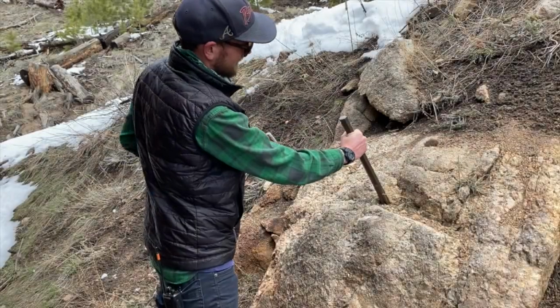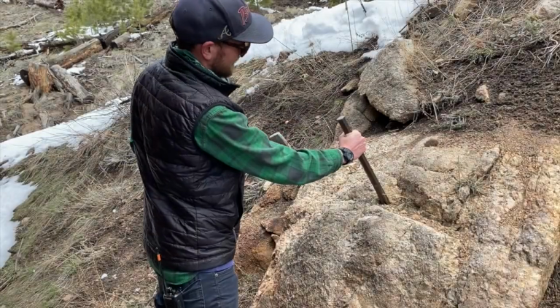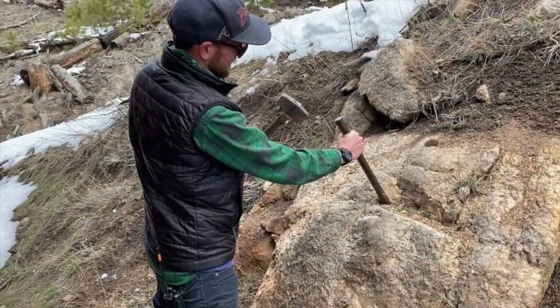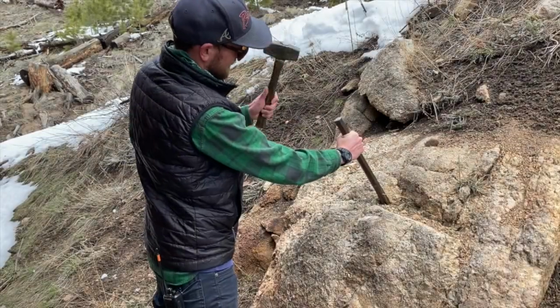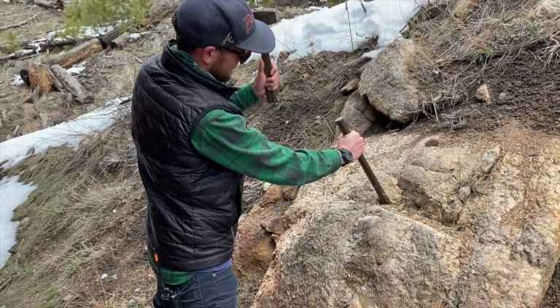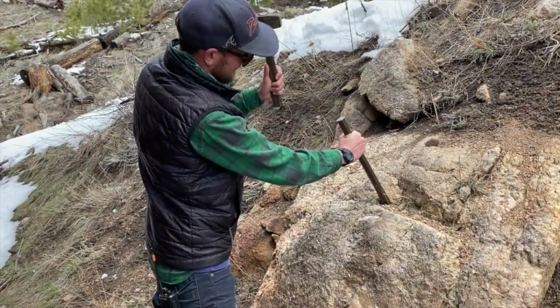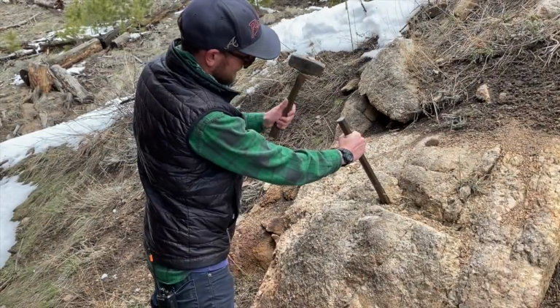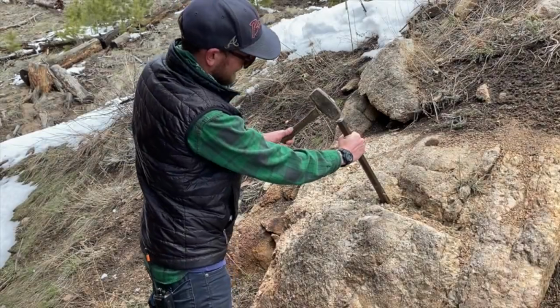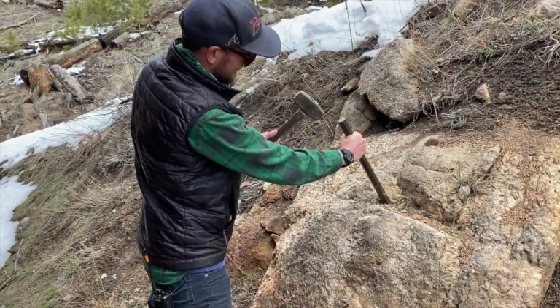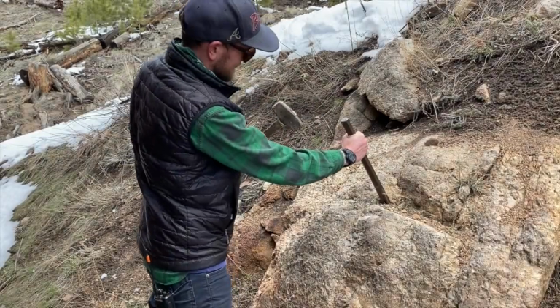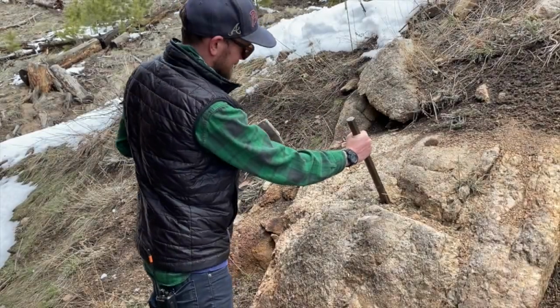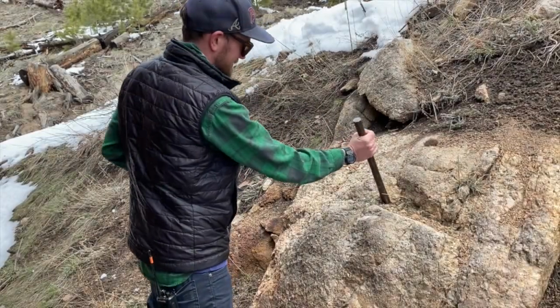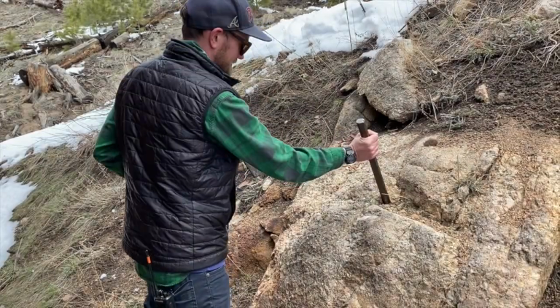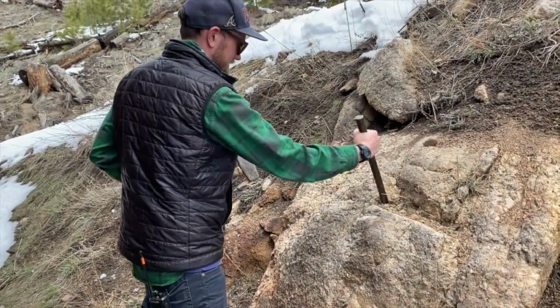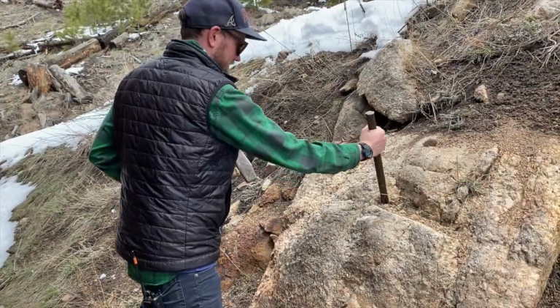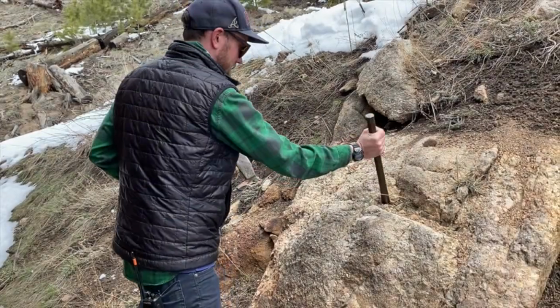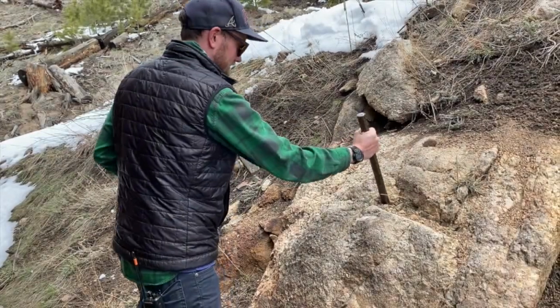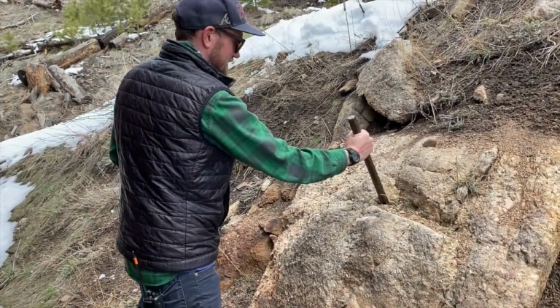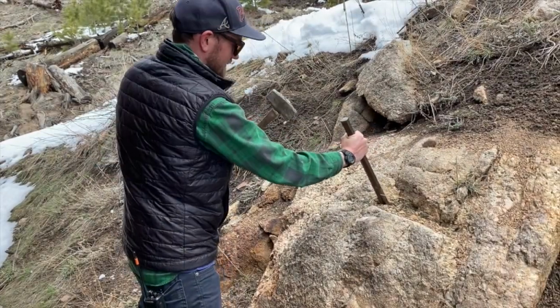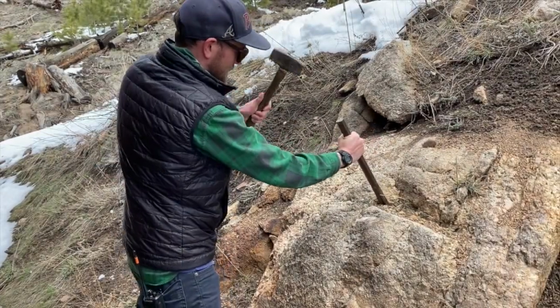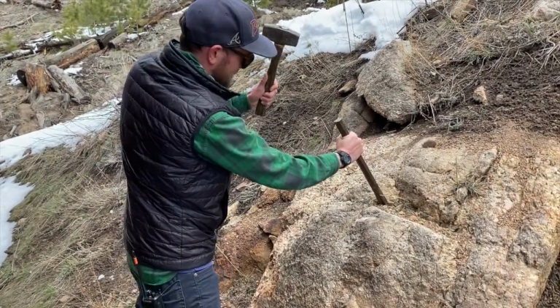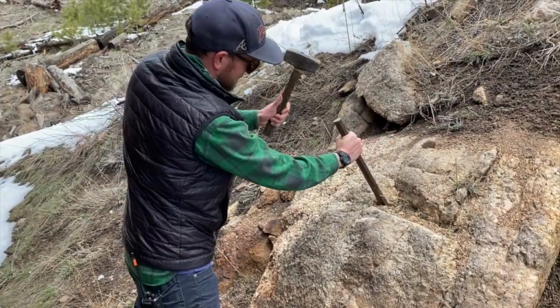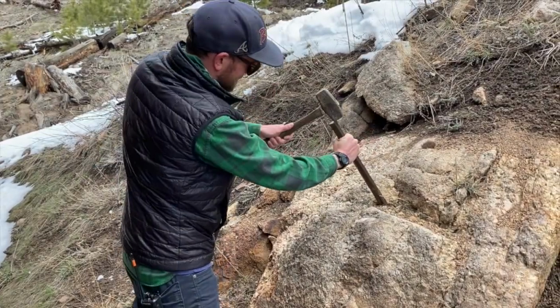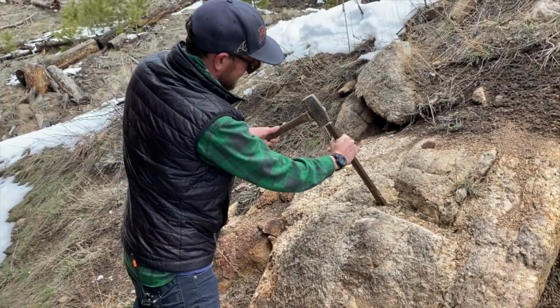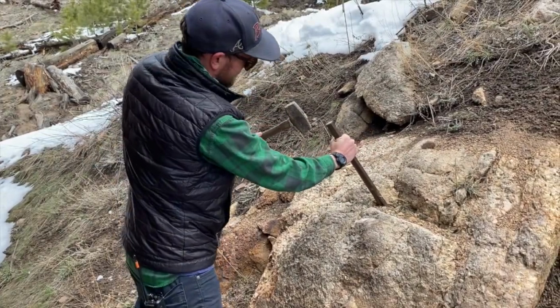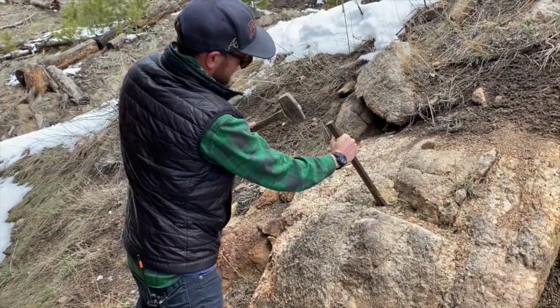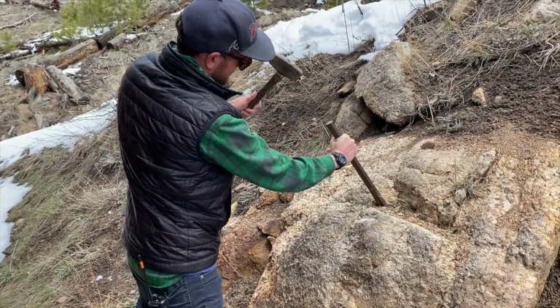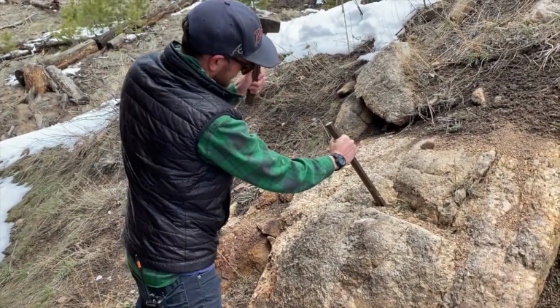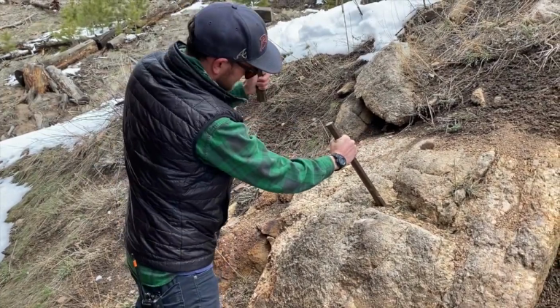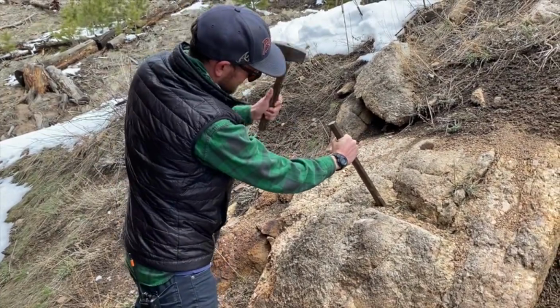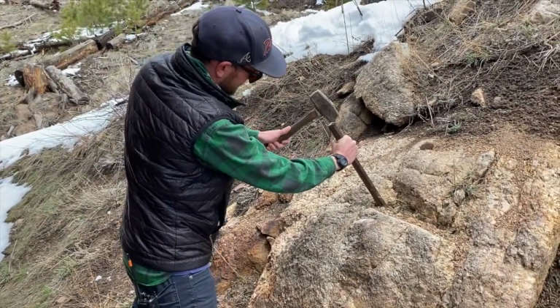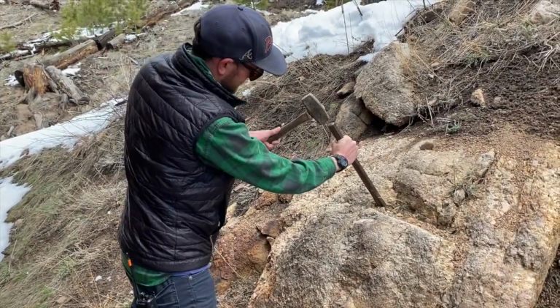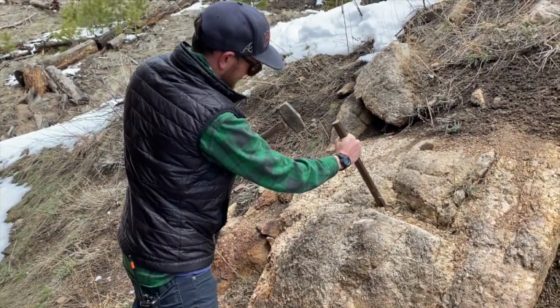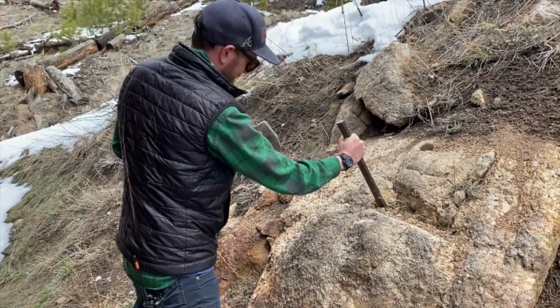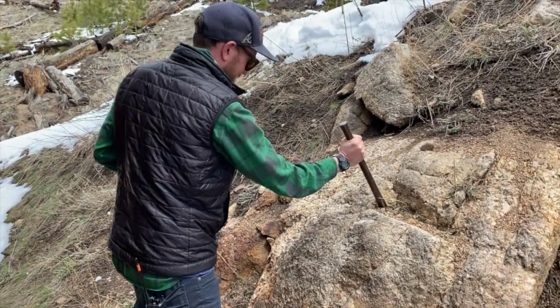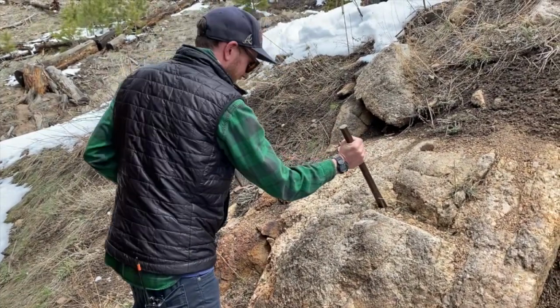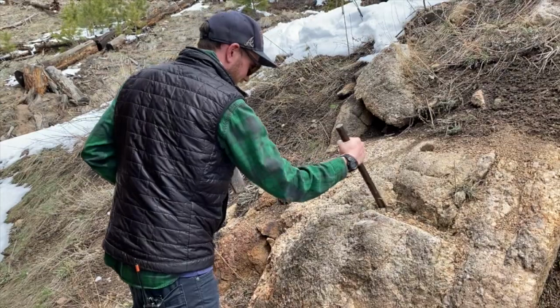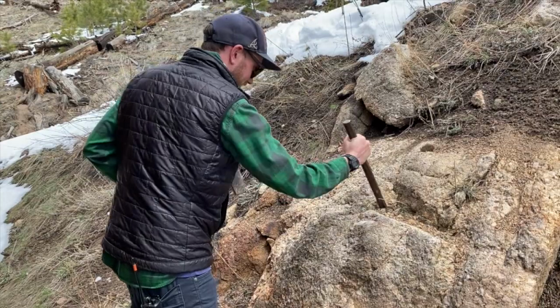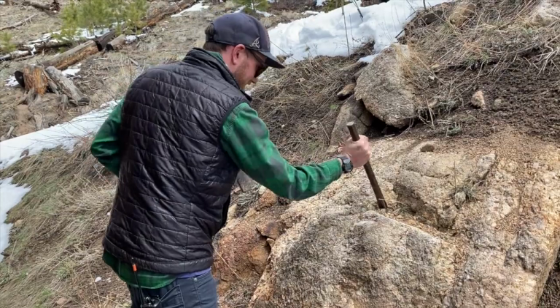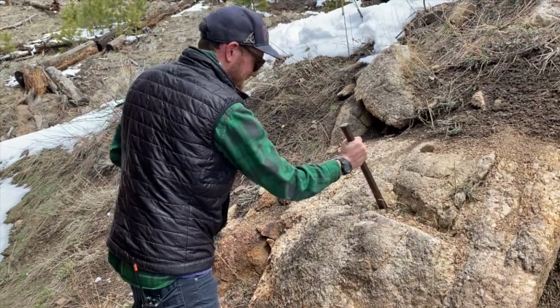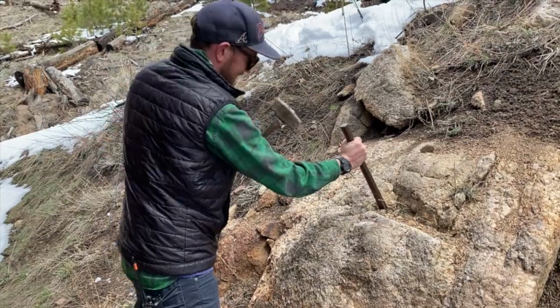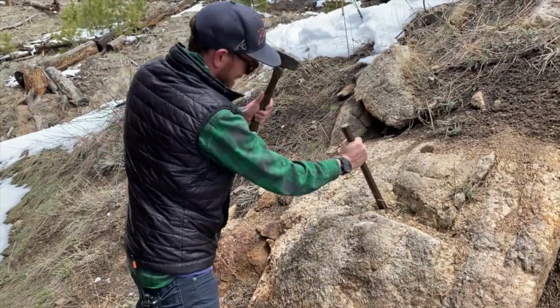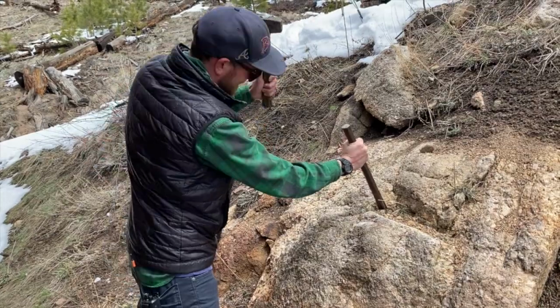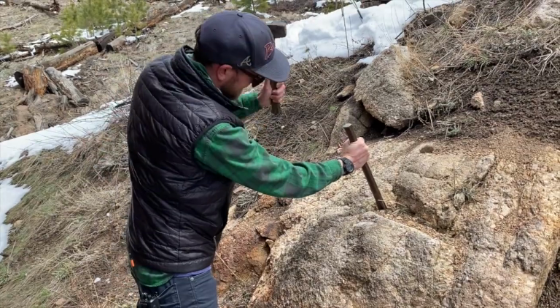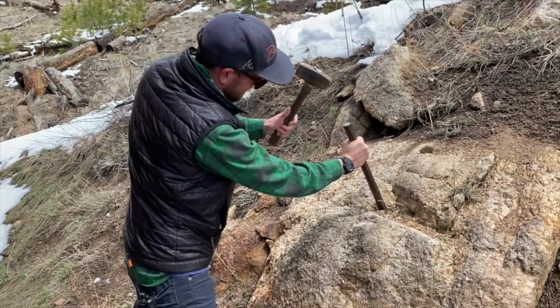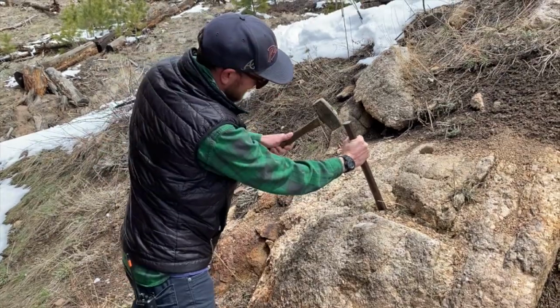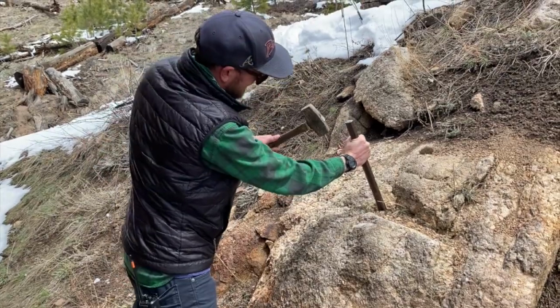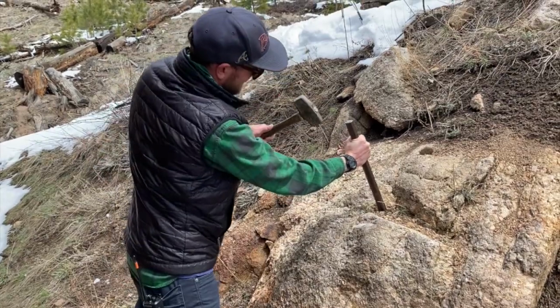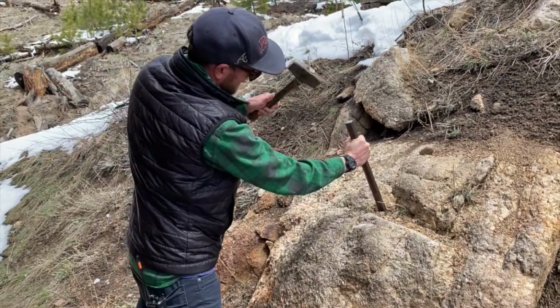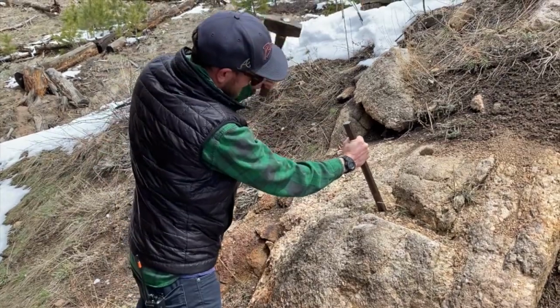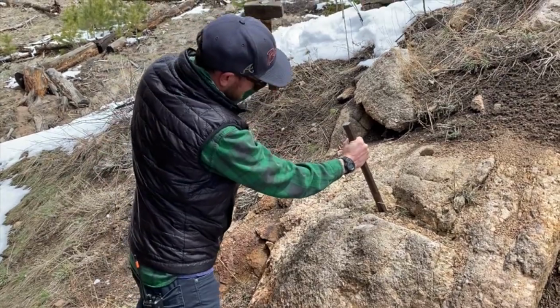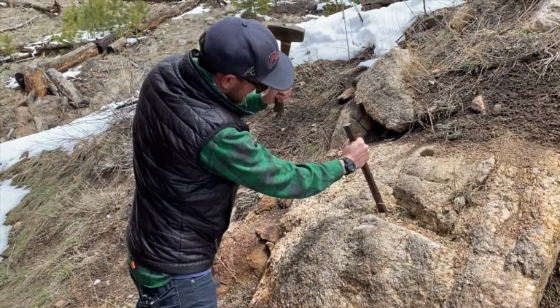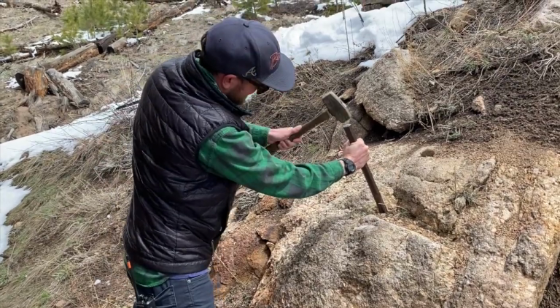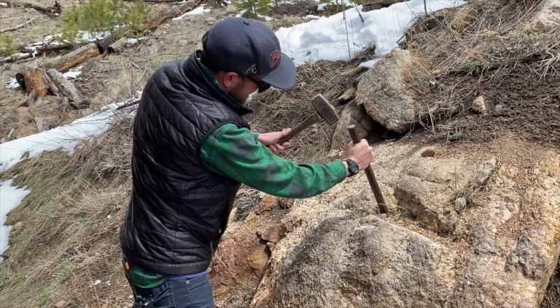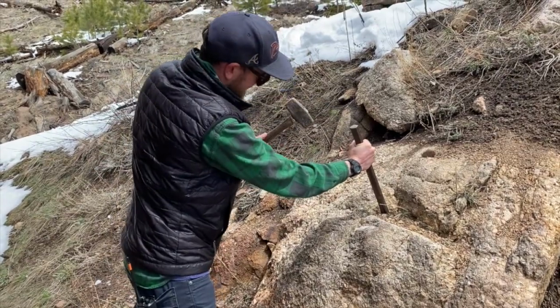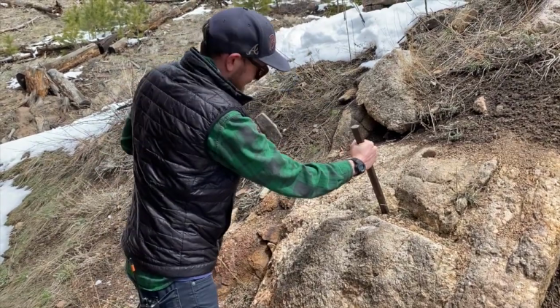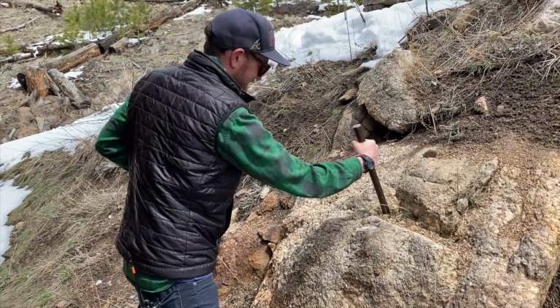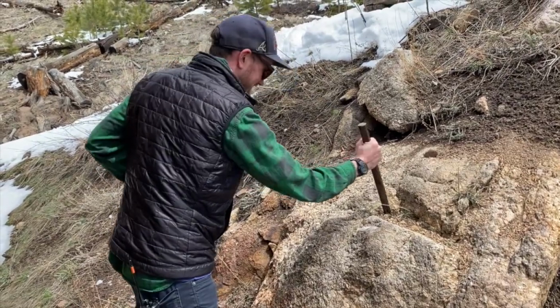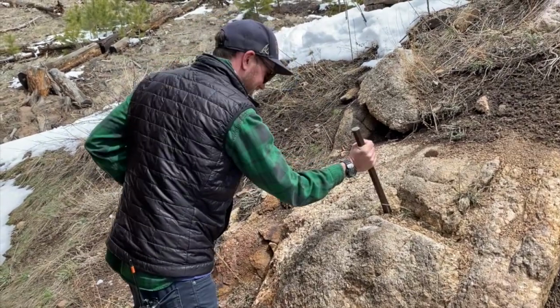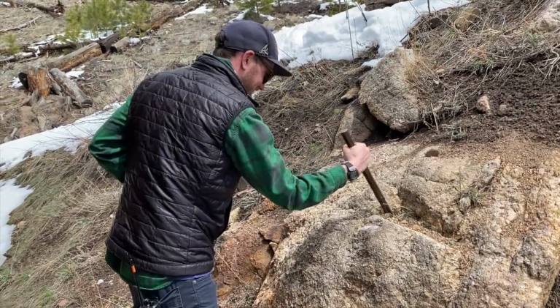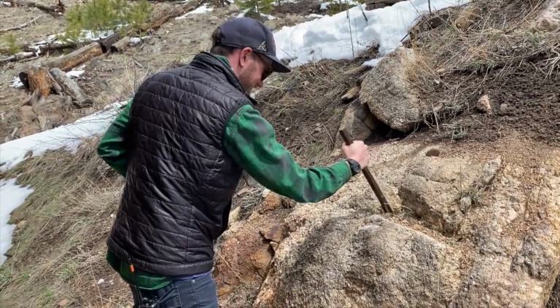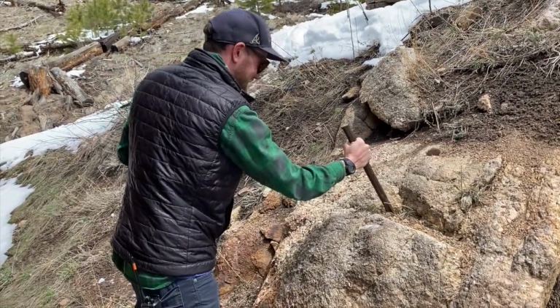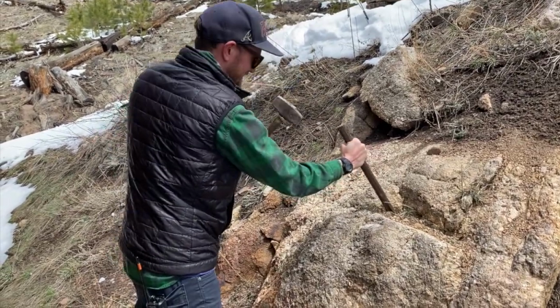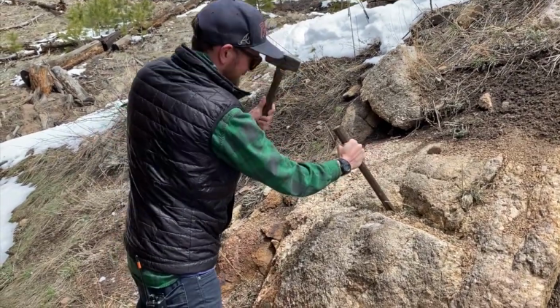Miners might also drill holes into the rock that would then get filled with dynamite to help them explode the mountainside even faster.